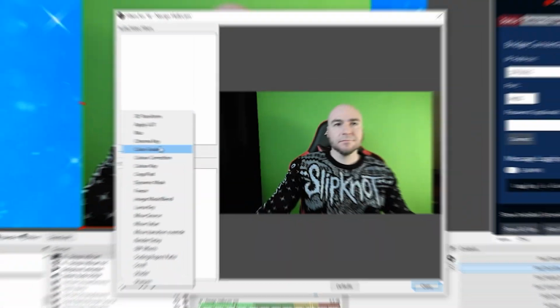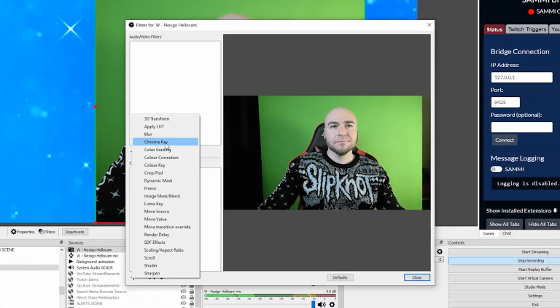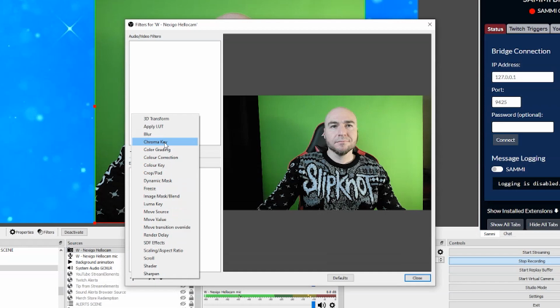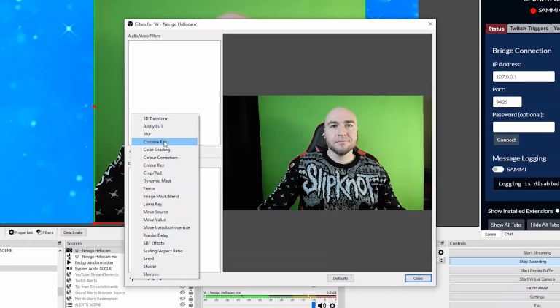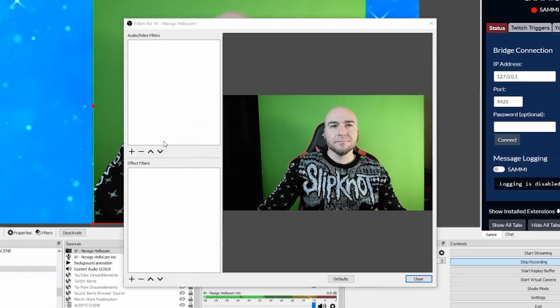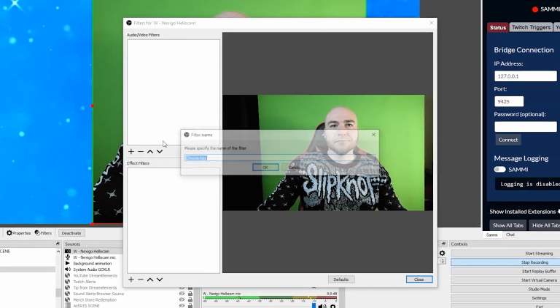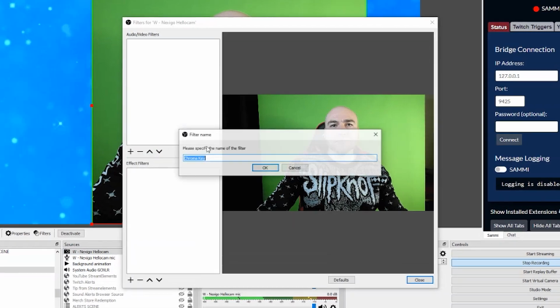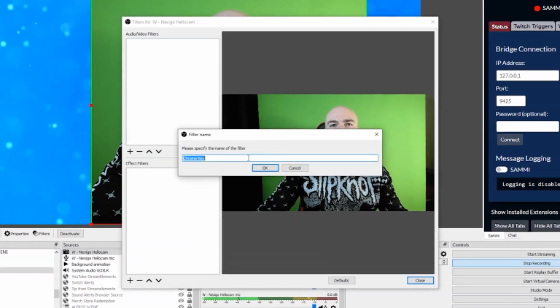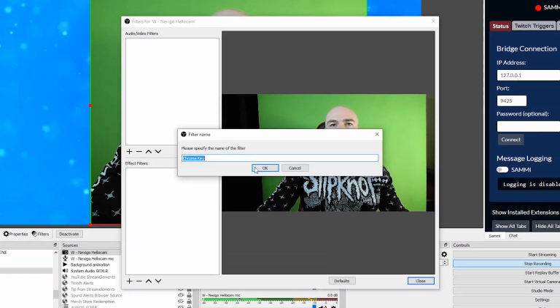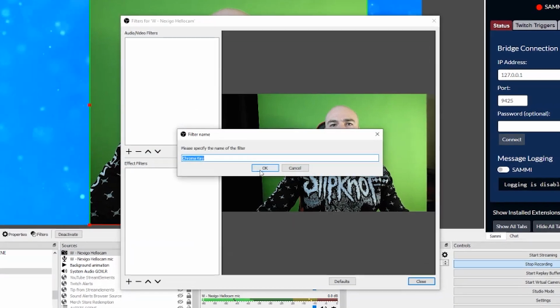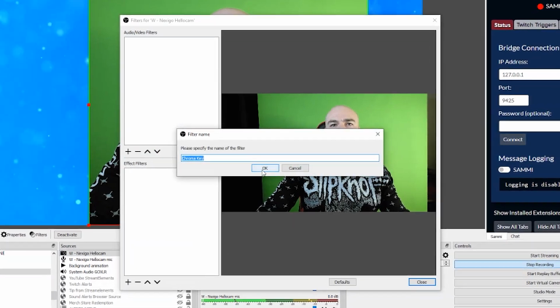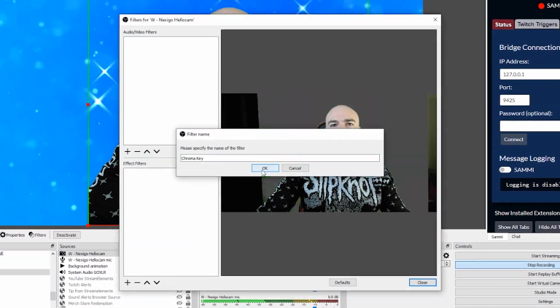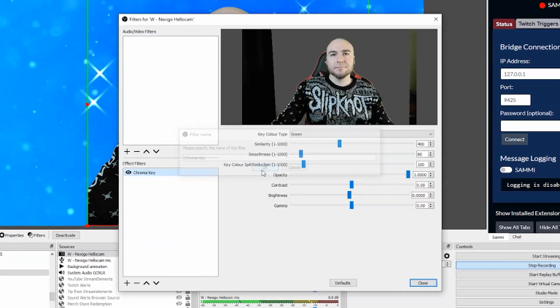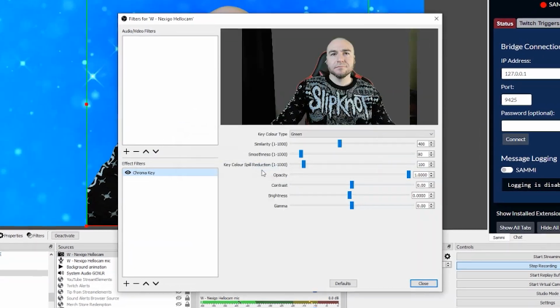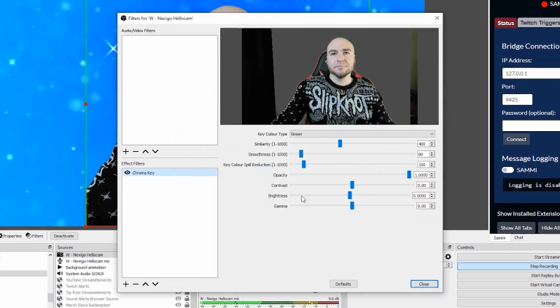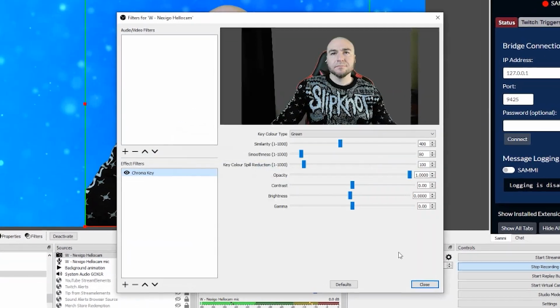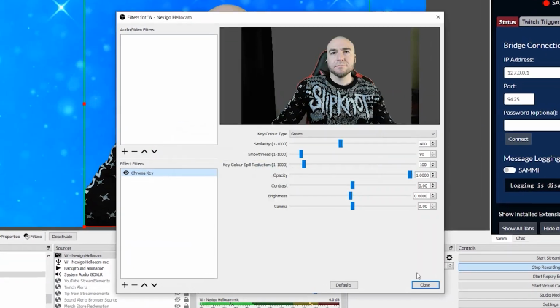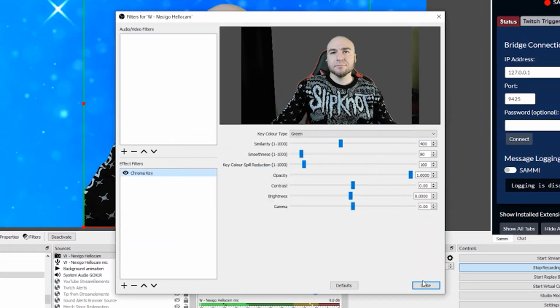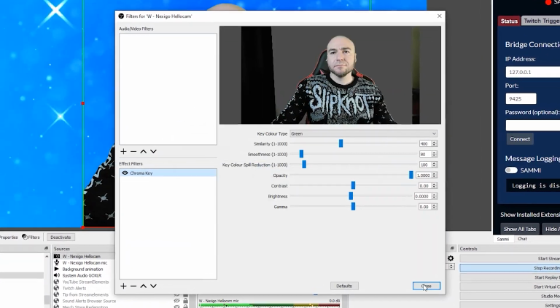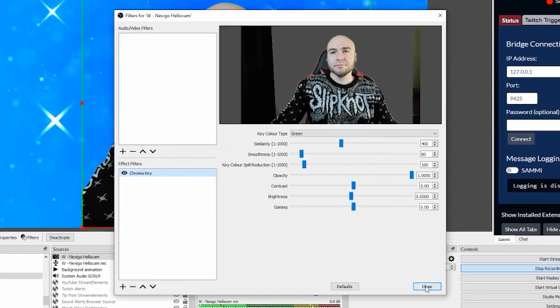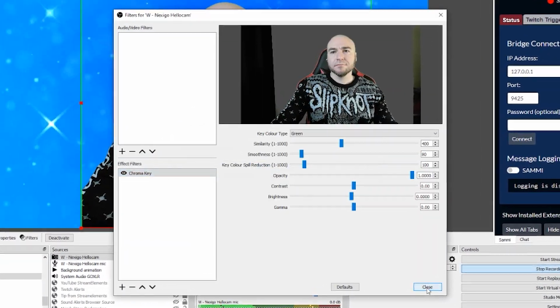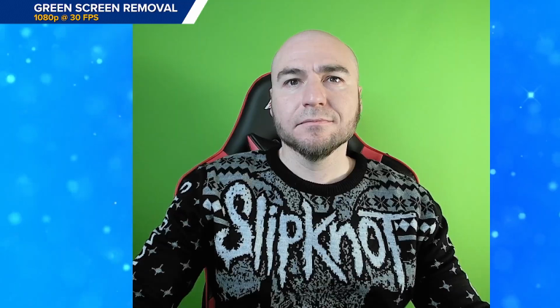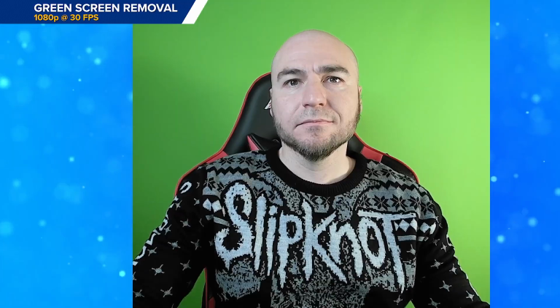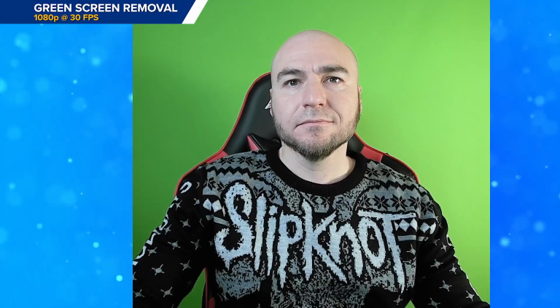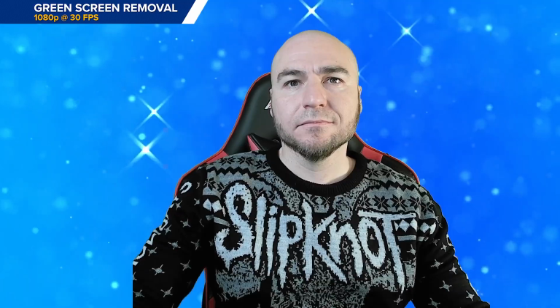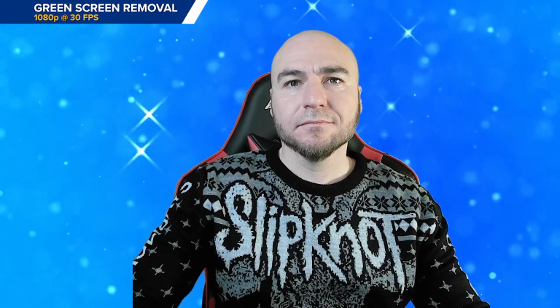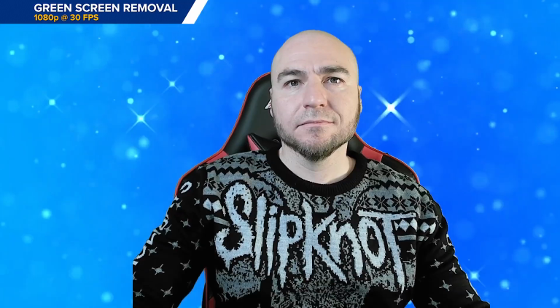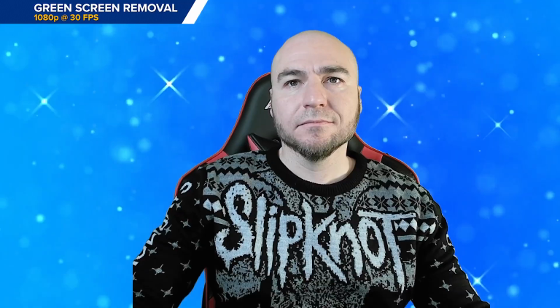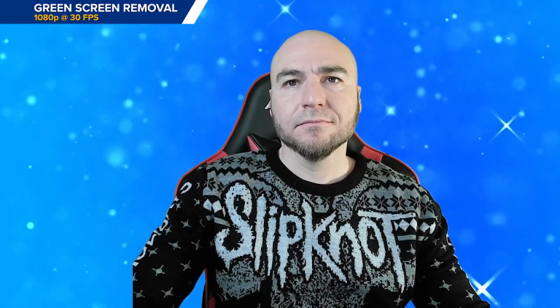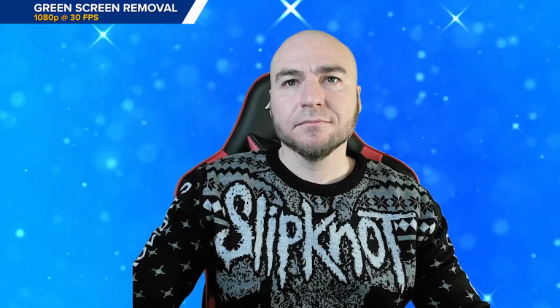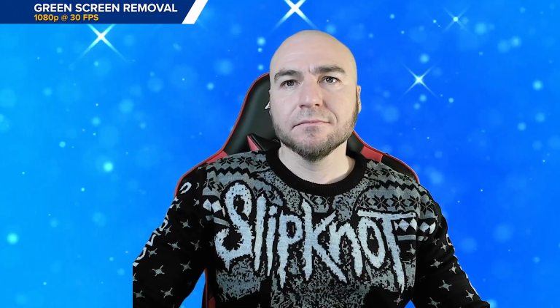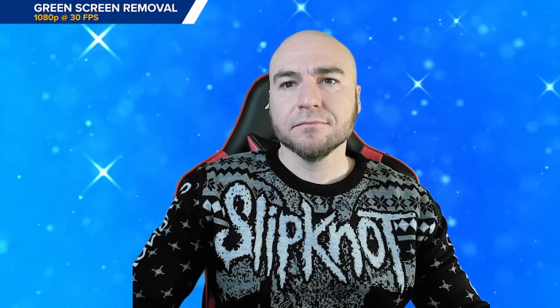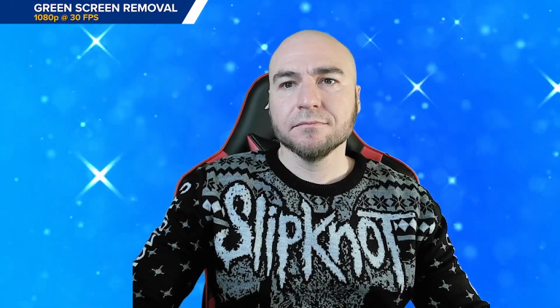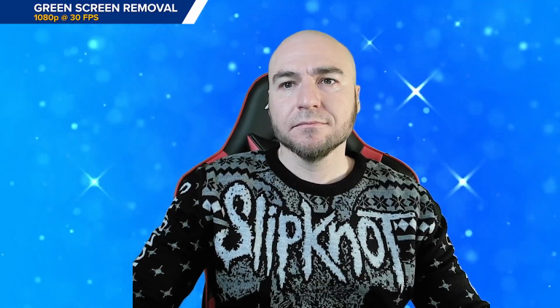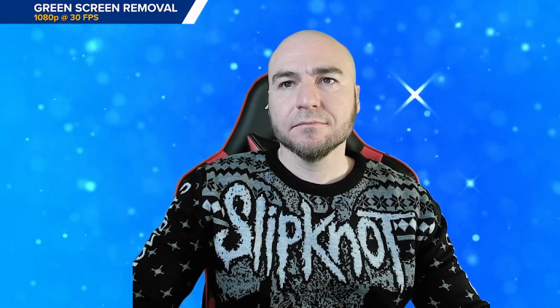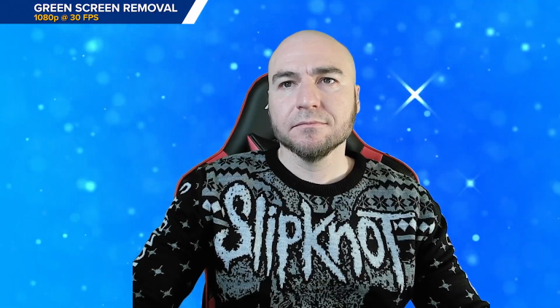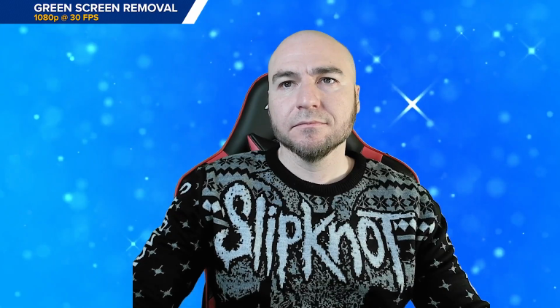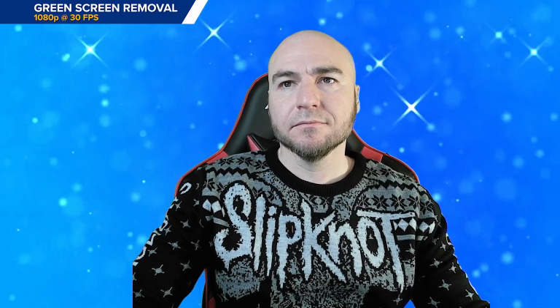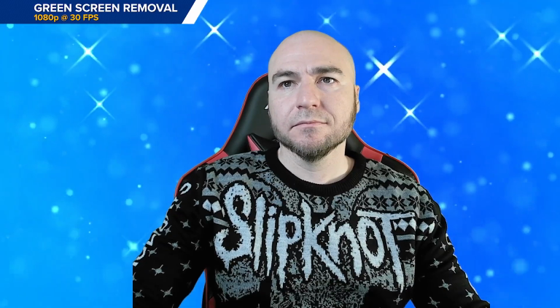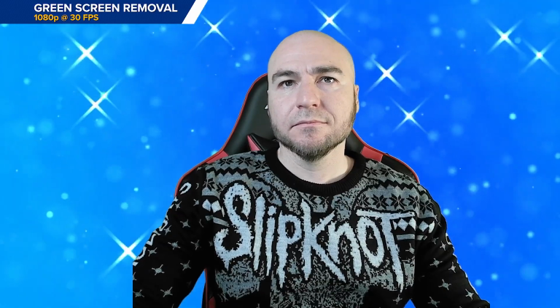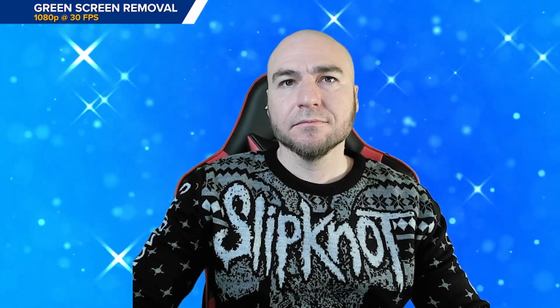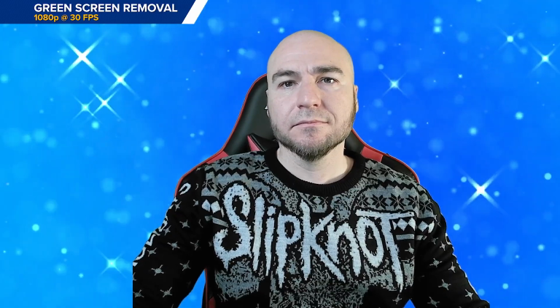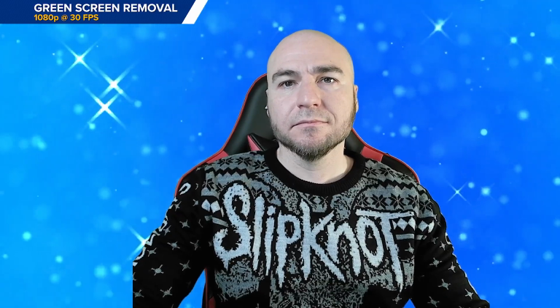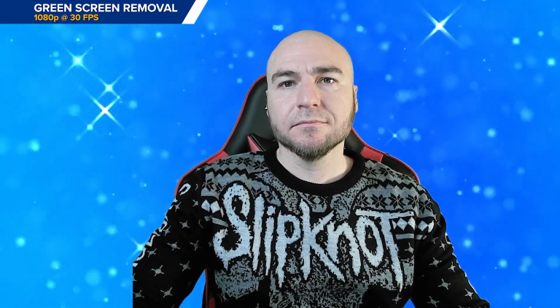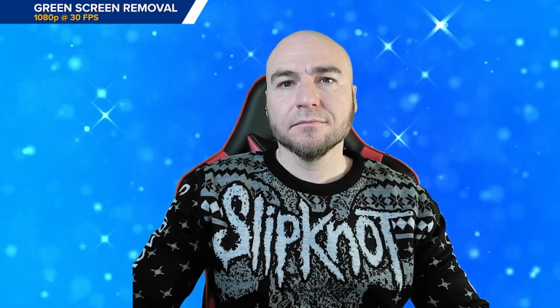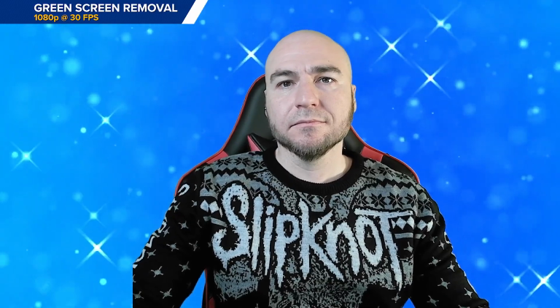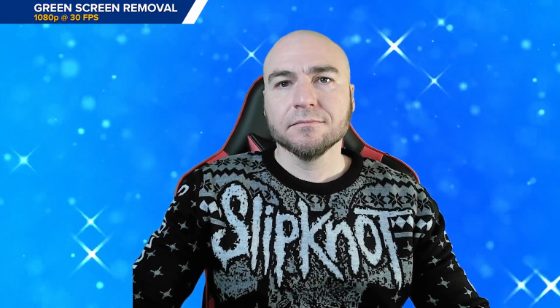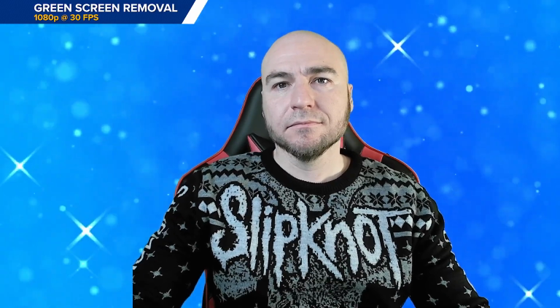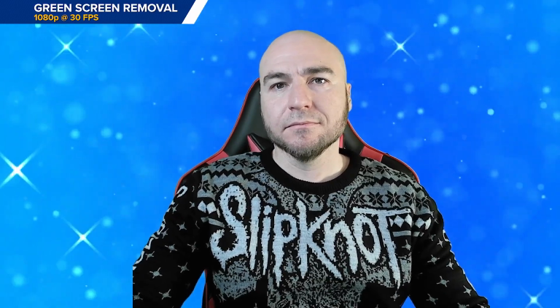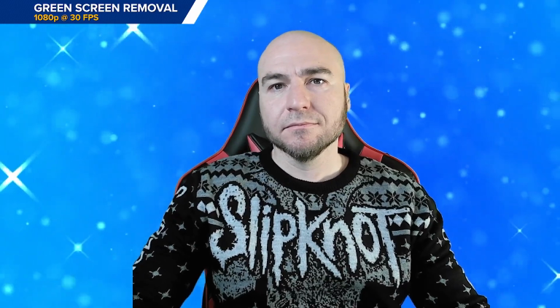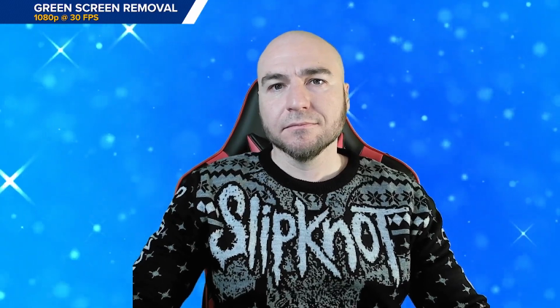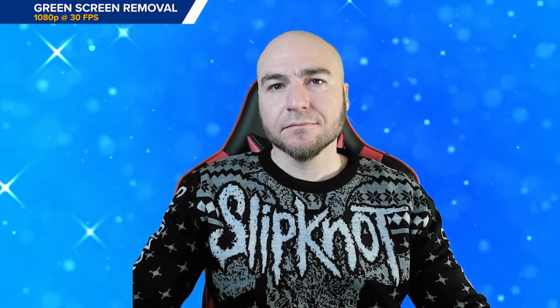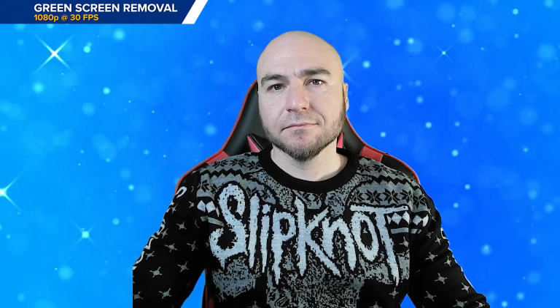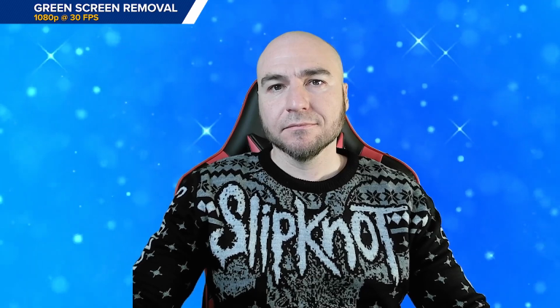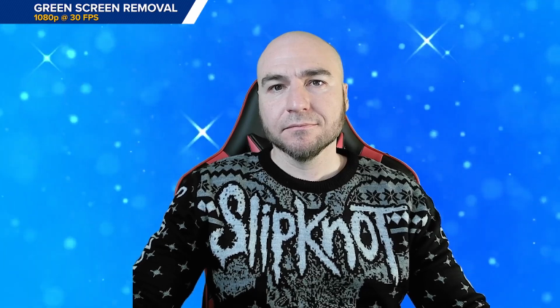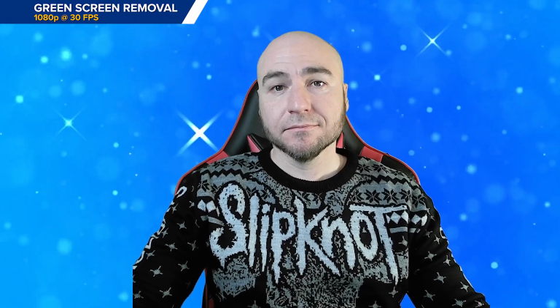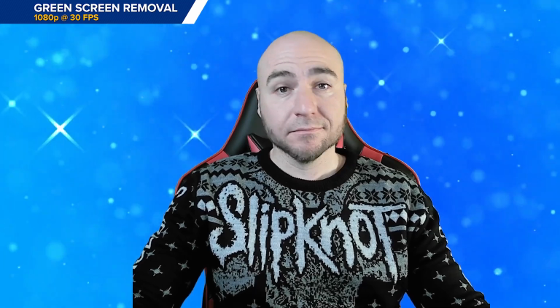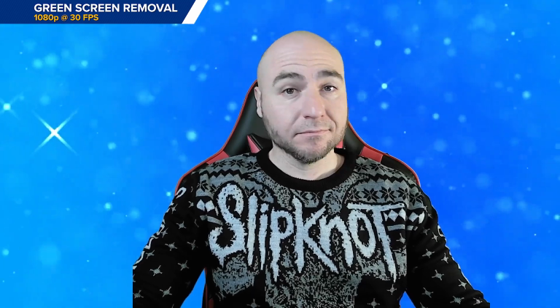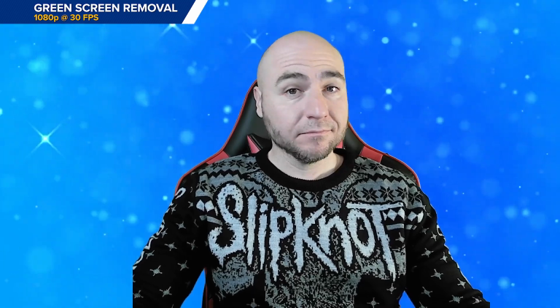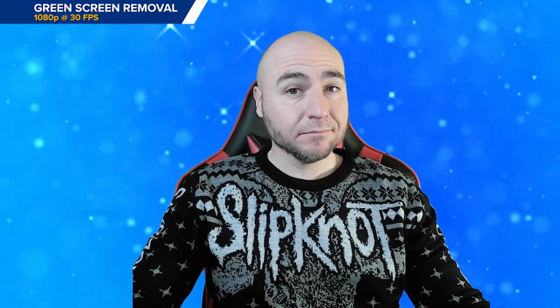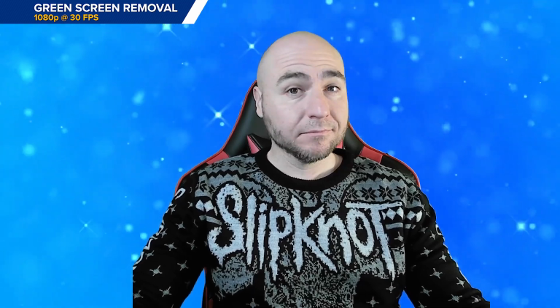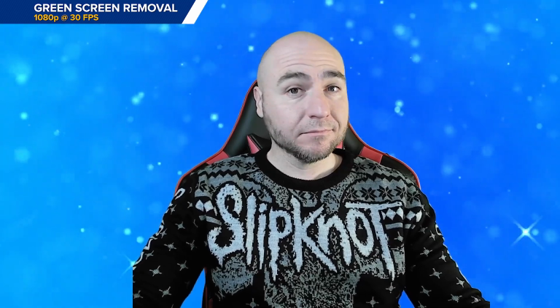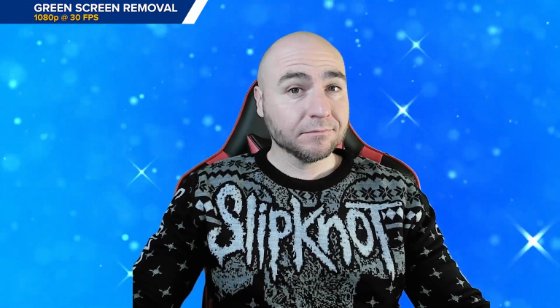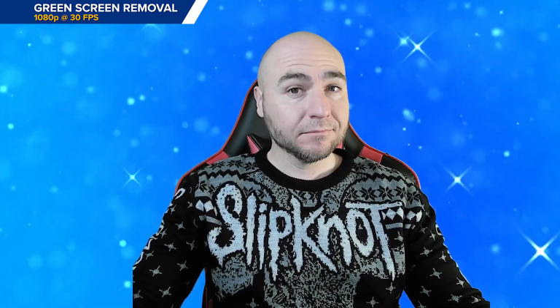Removing a green screen using OBS performed really well, and we didn't move any sliders to fine tune the image.